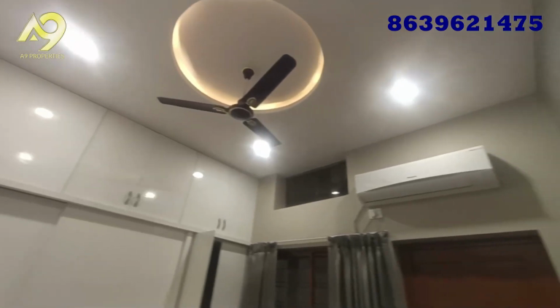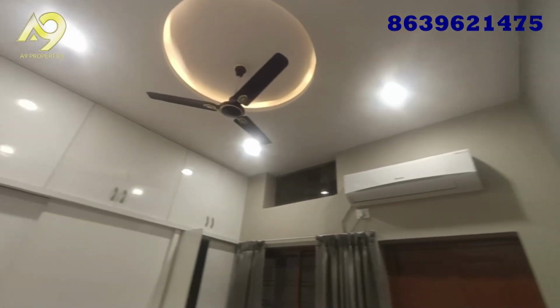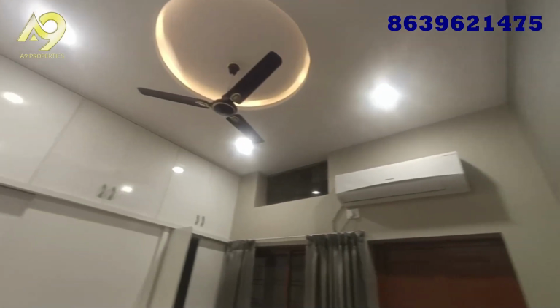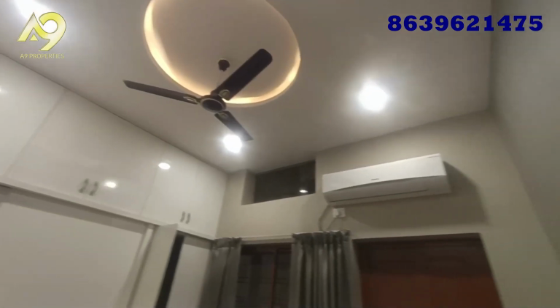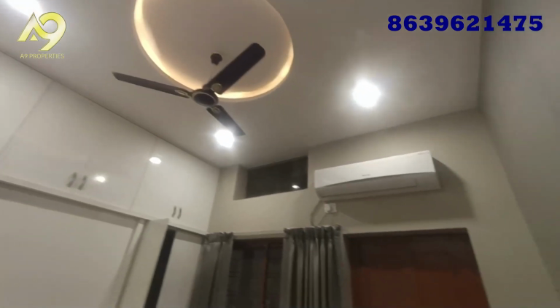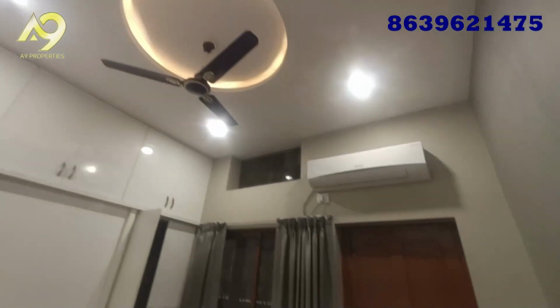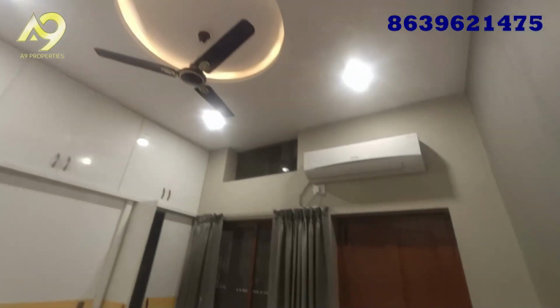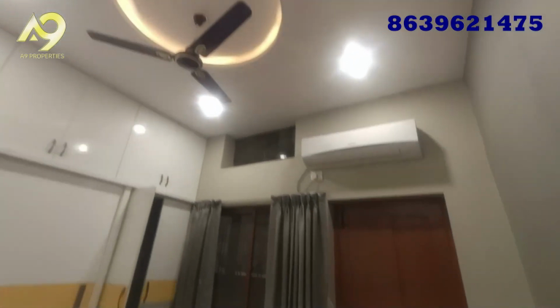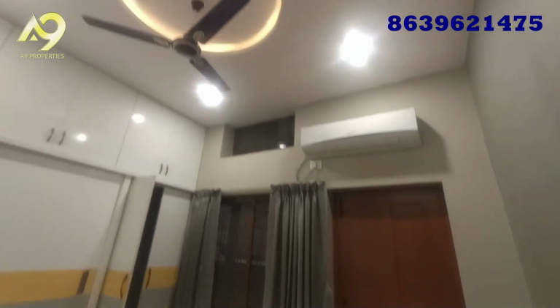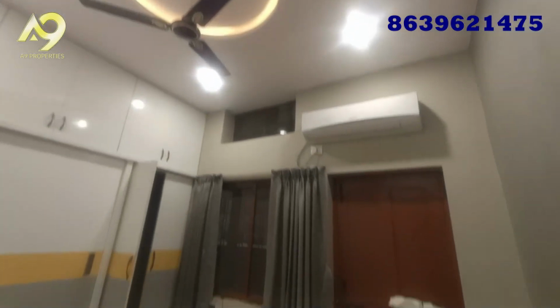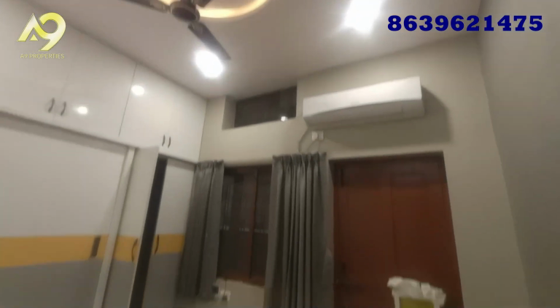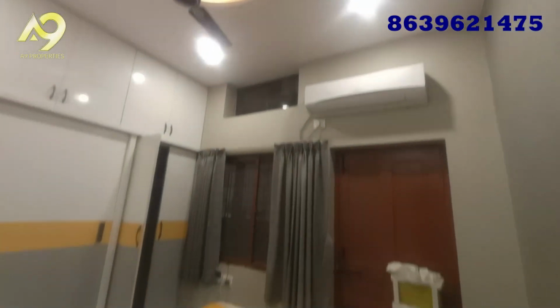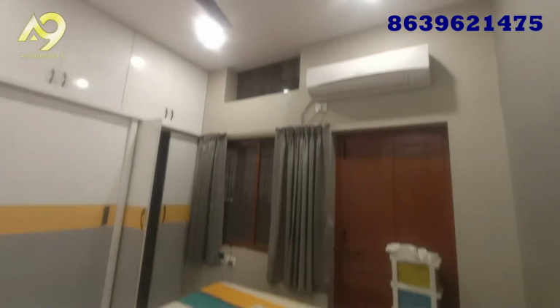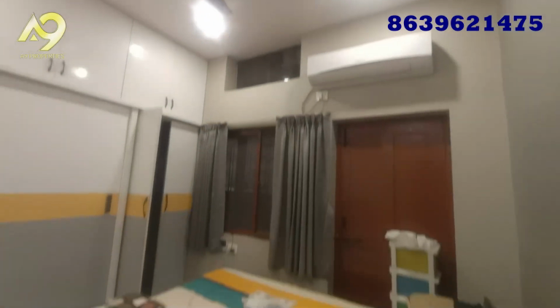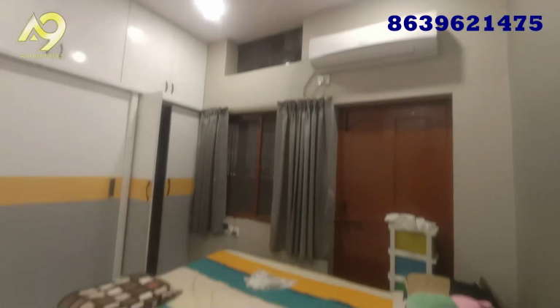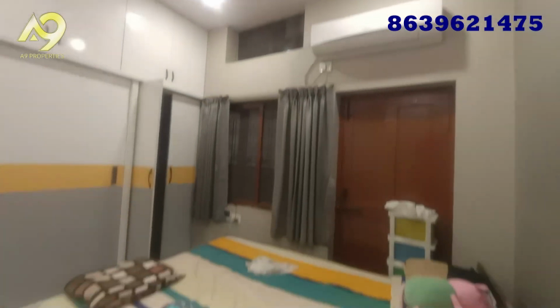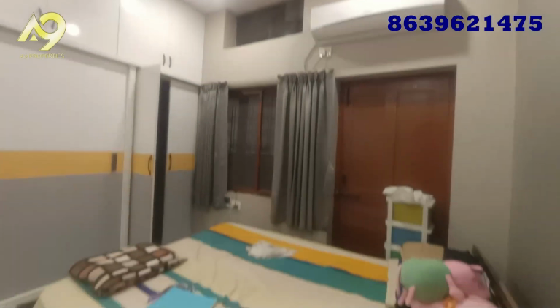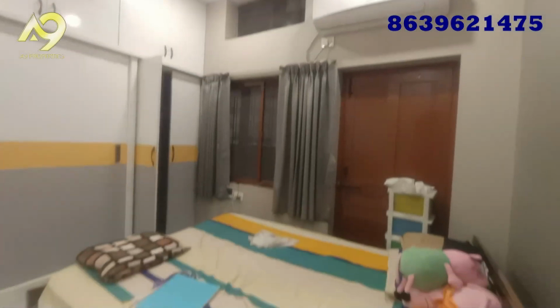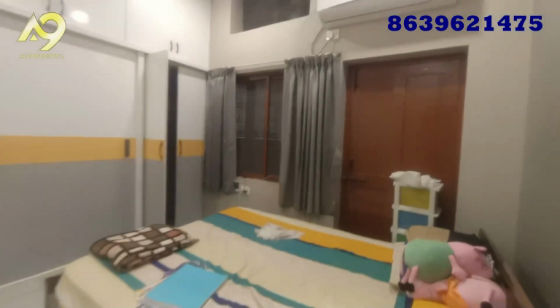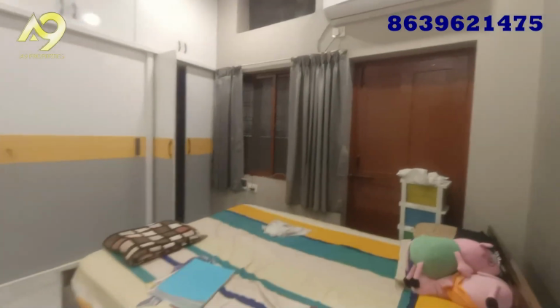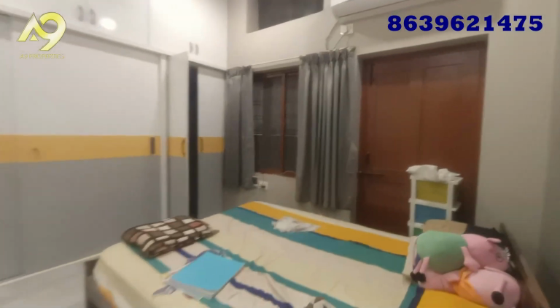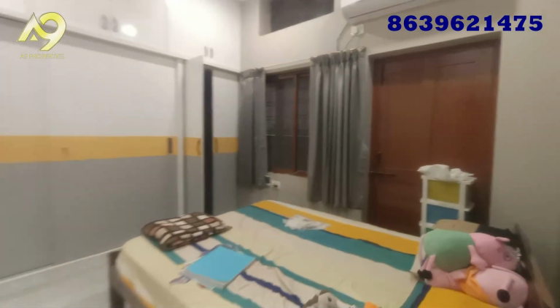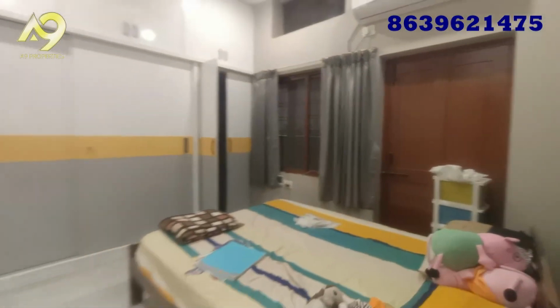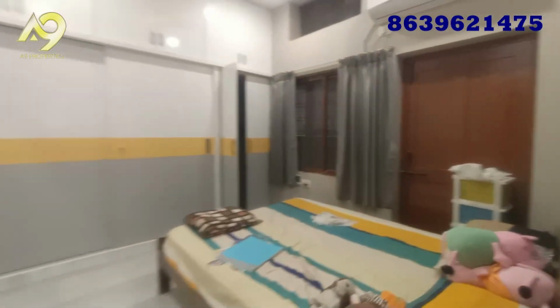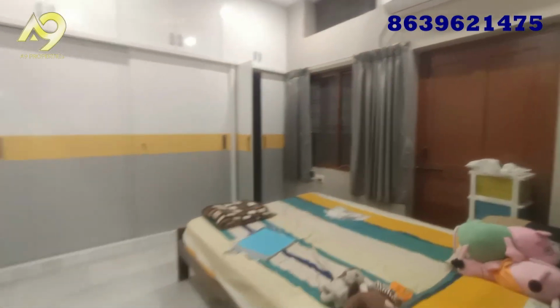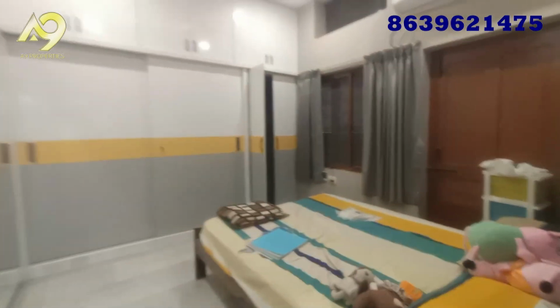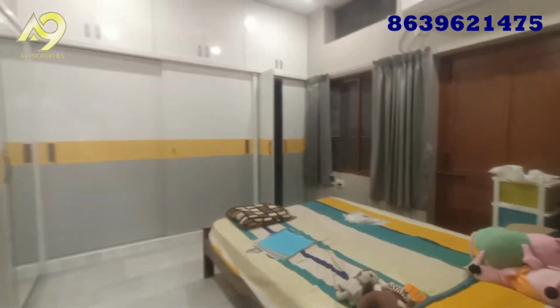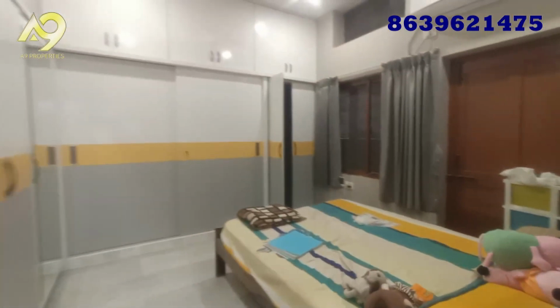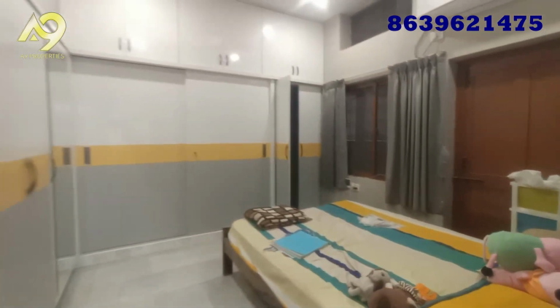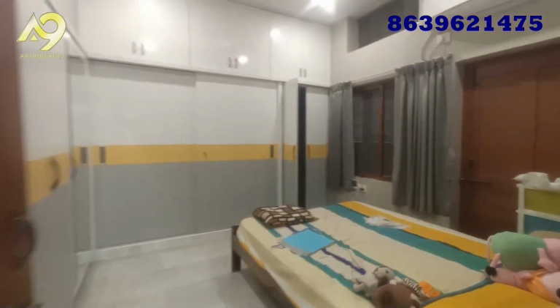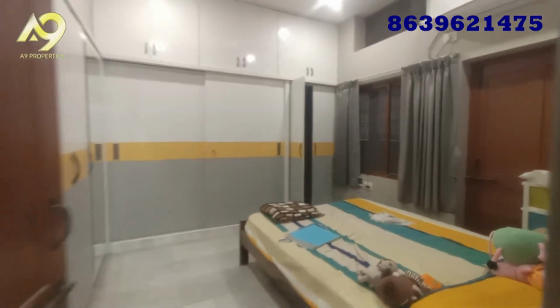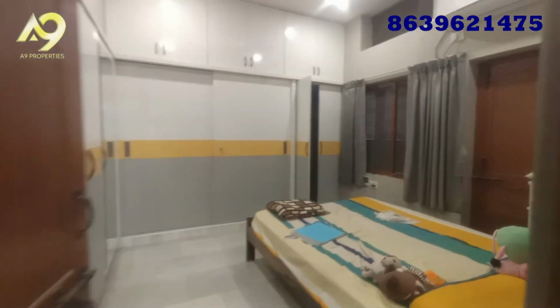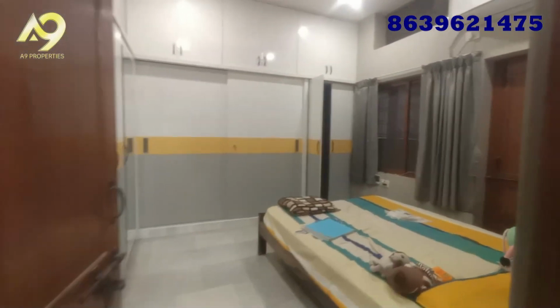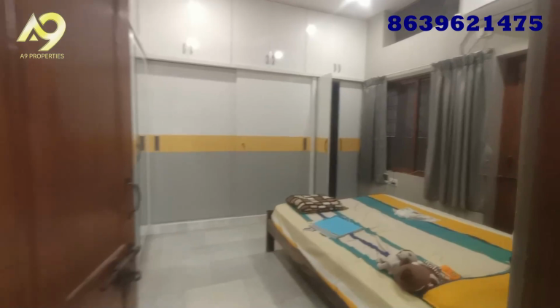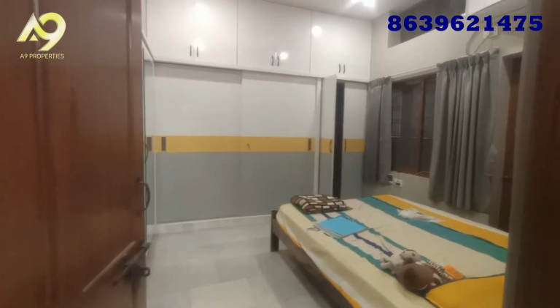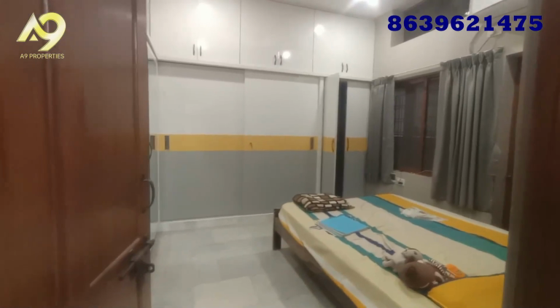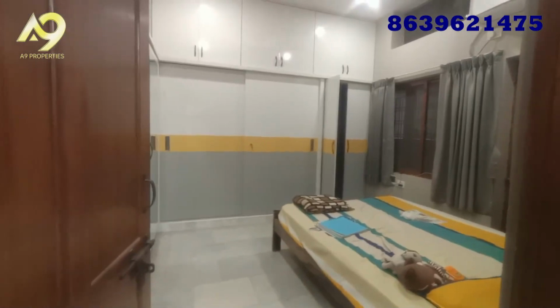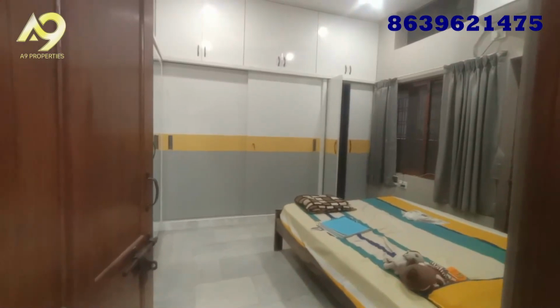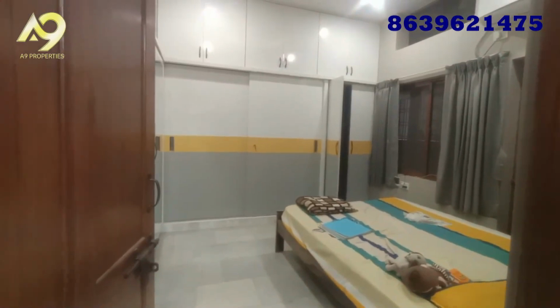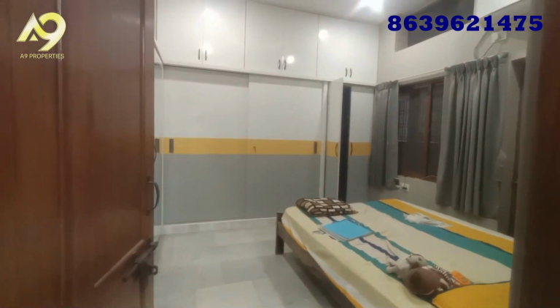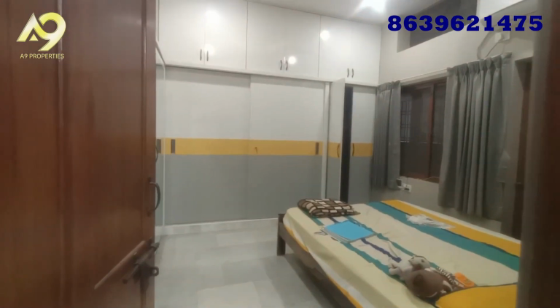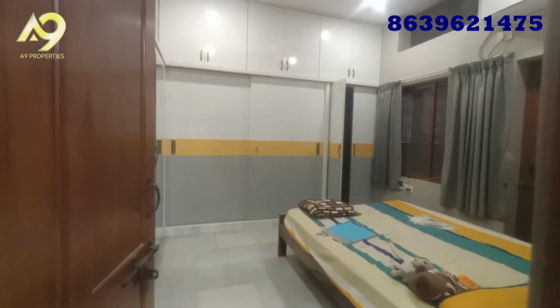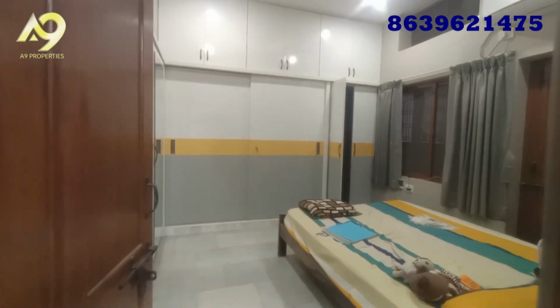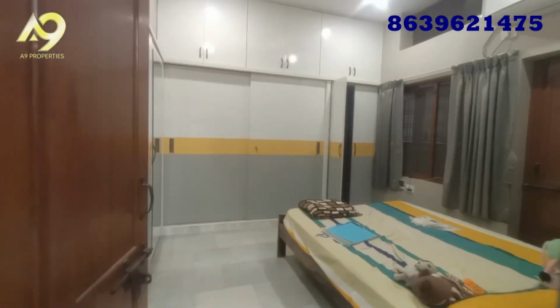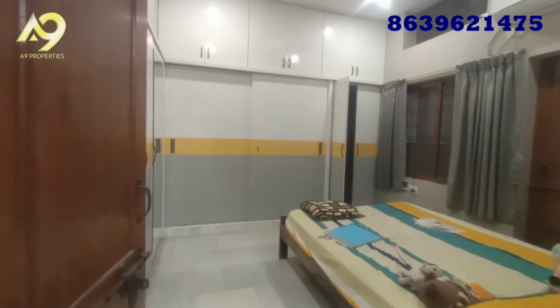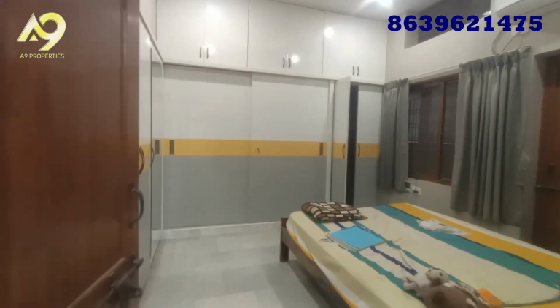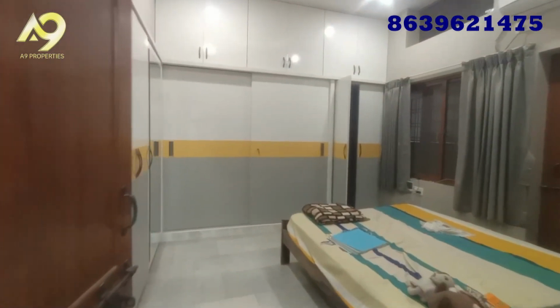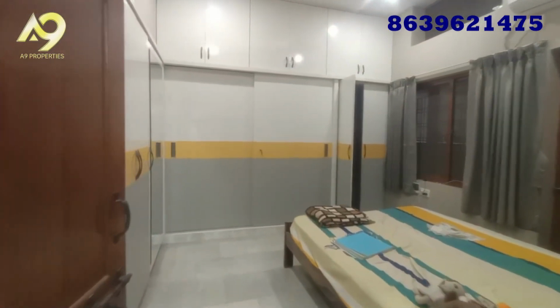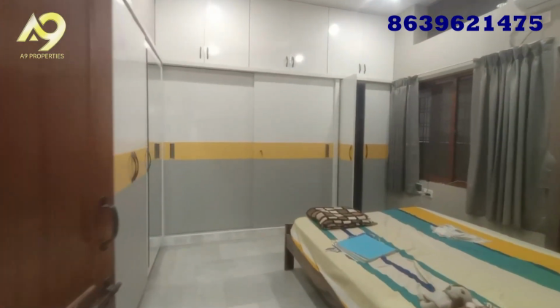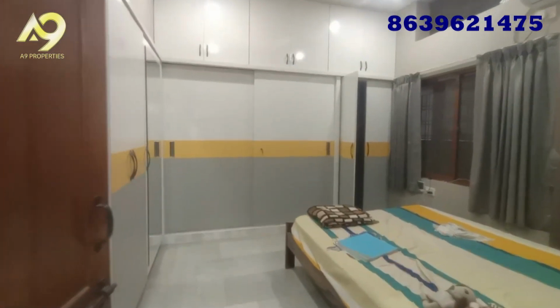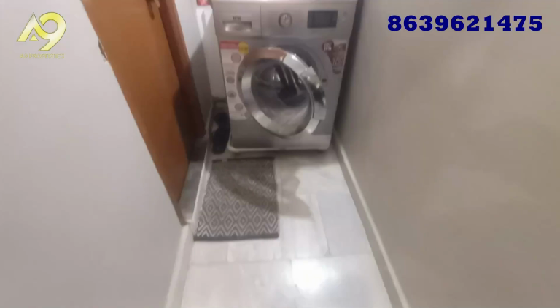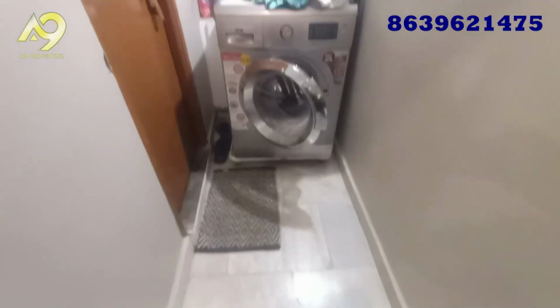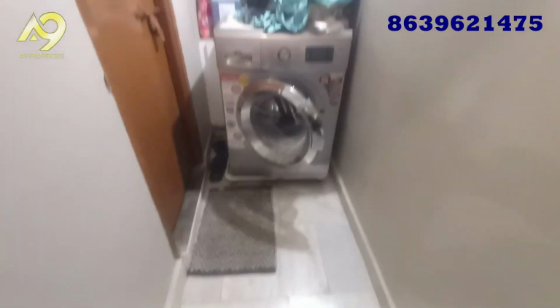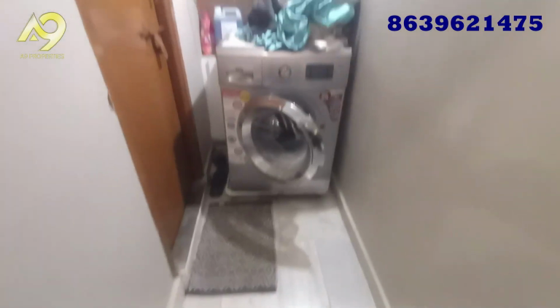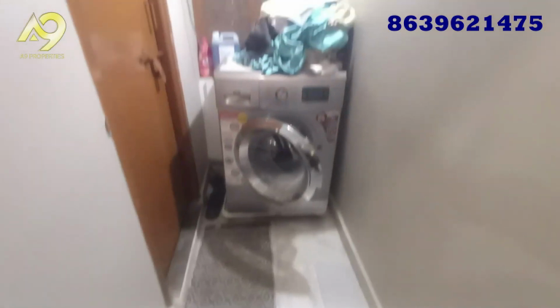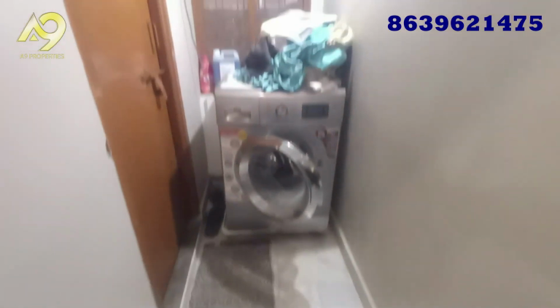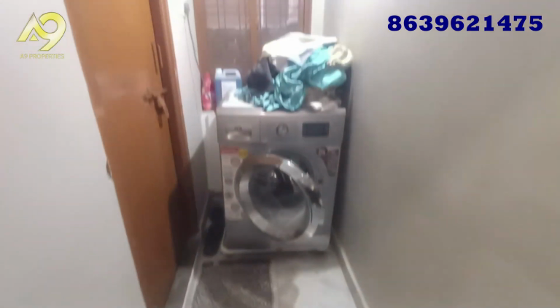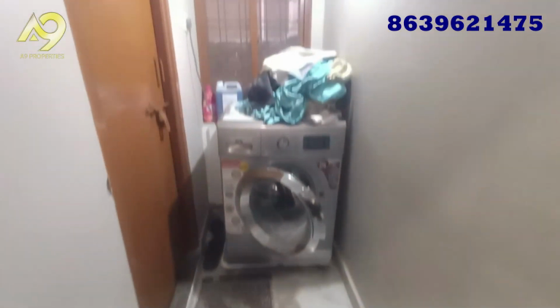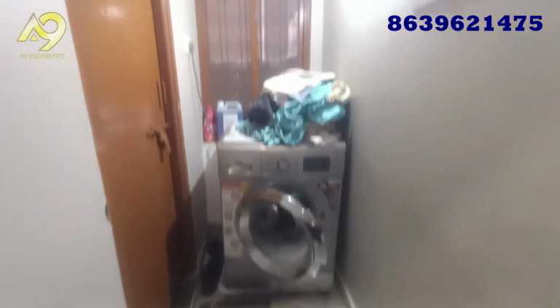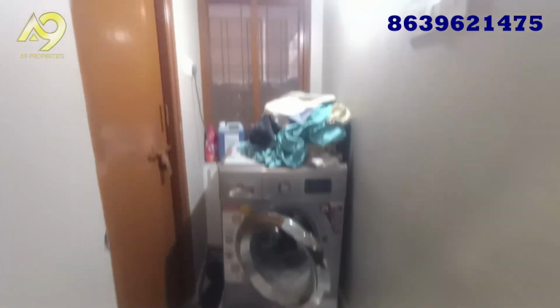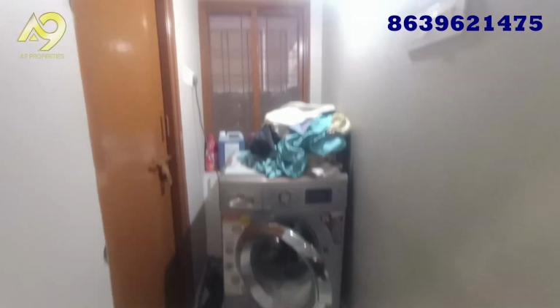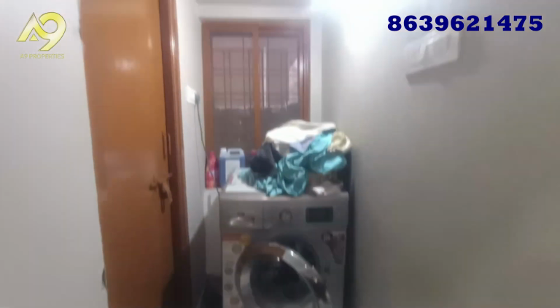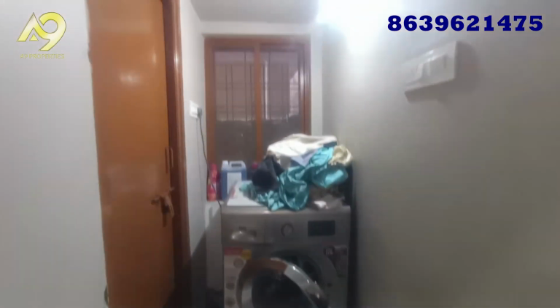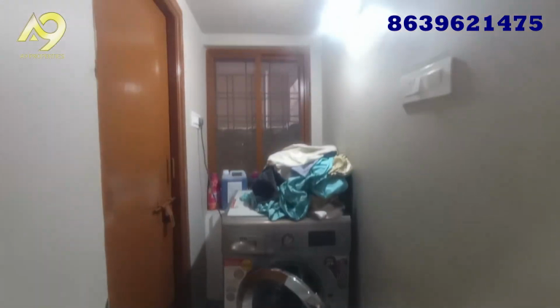The ground floor was constructed in 2008. The first floor penthouse was constructed in 2010.